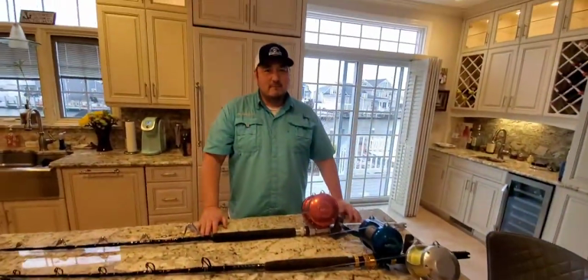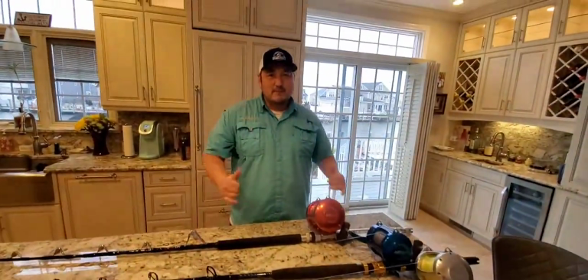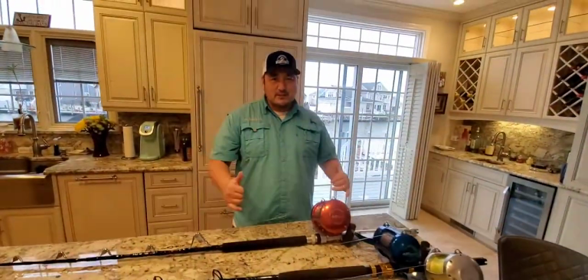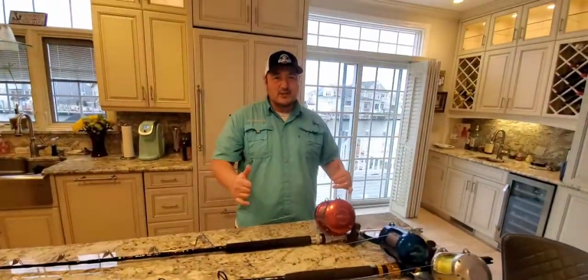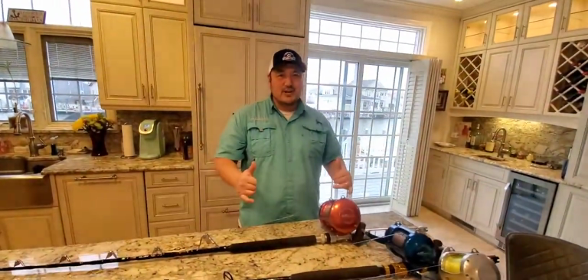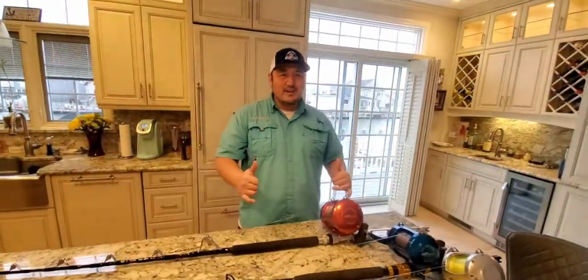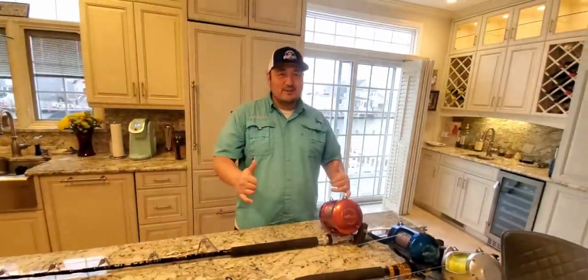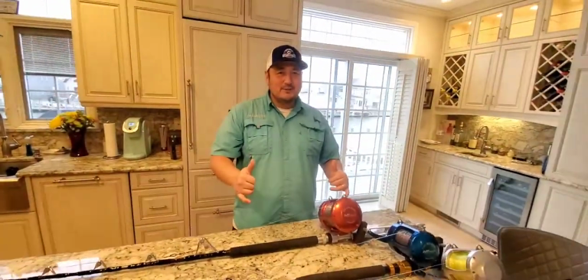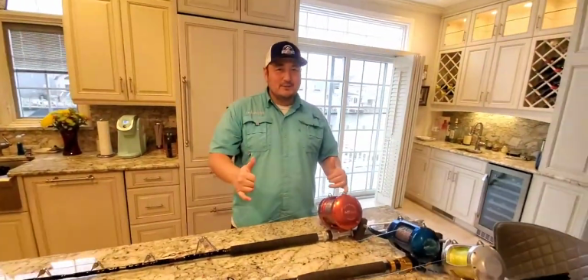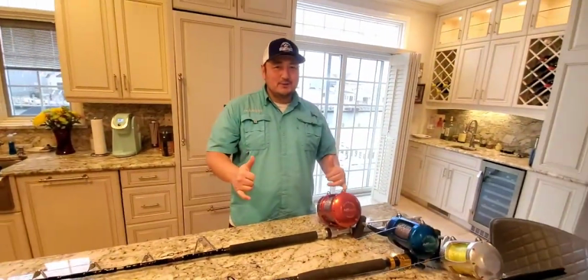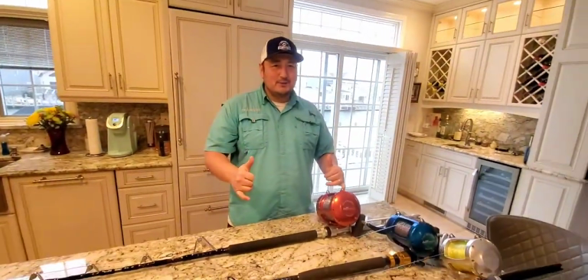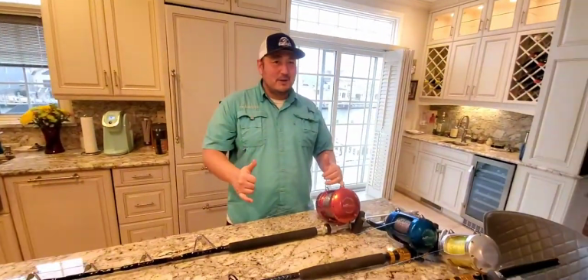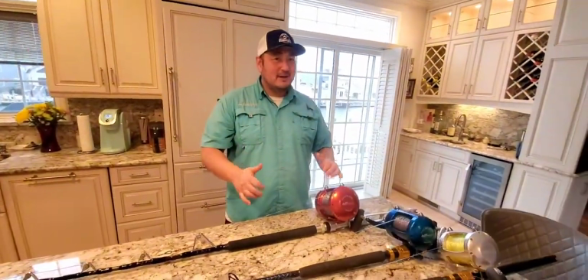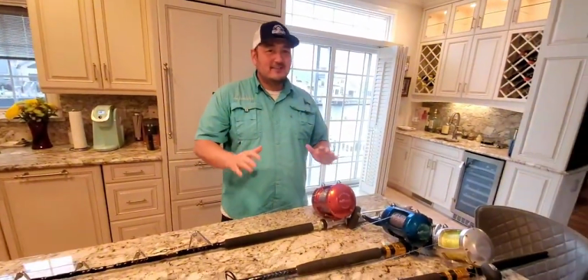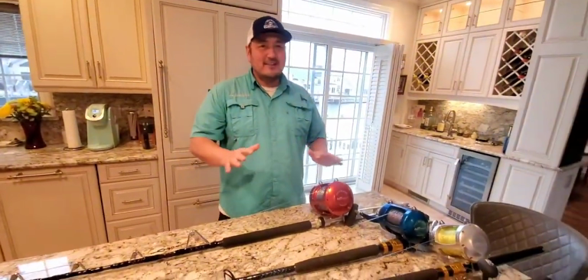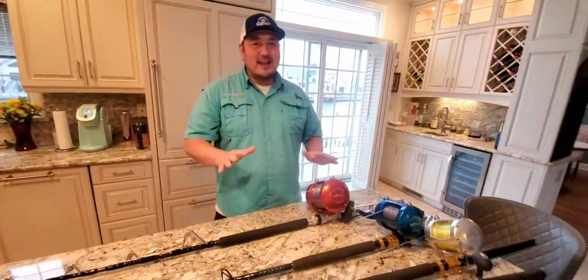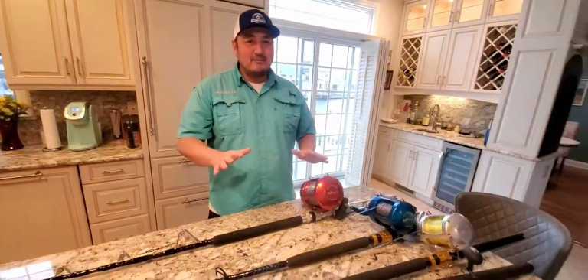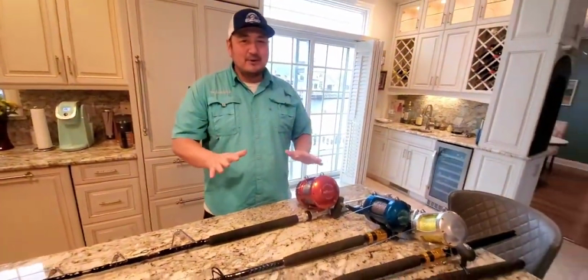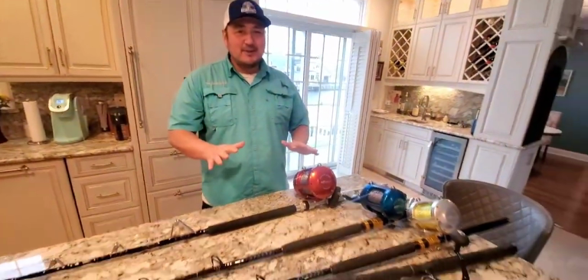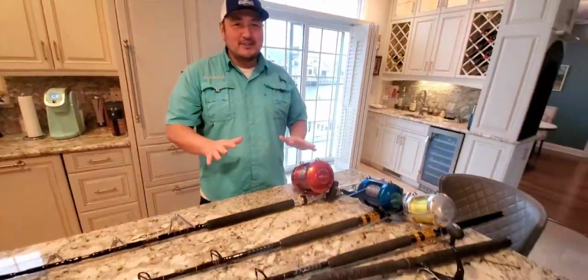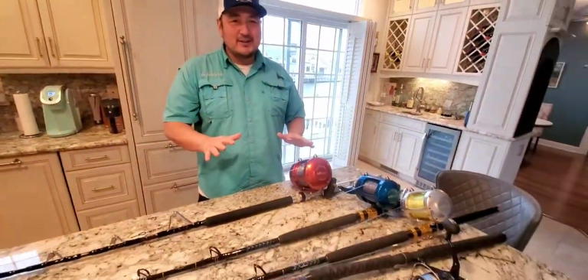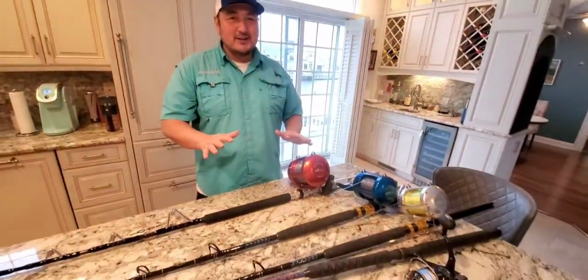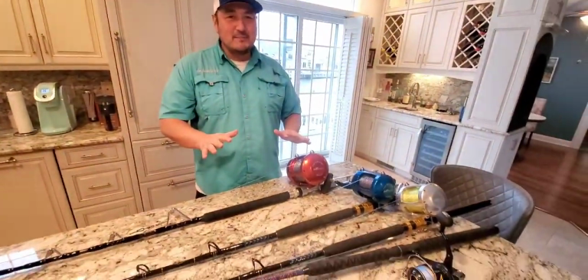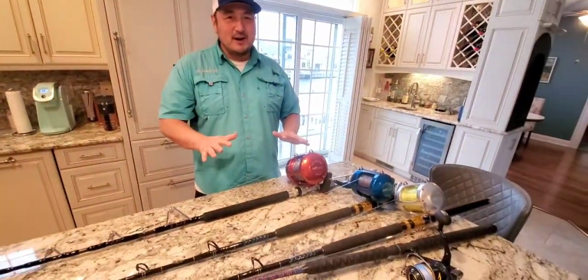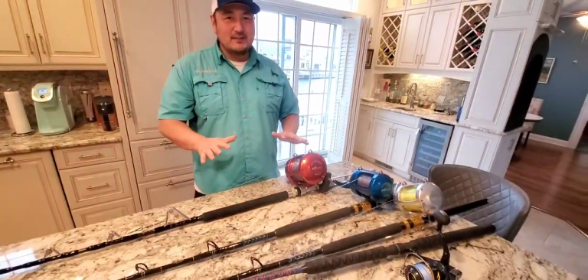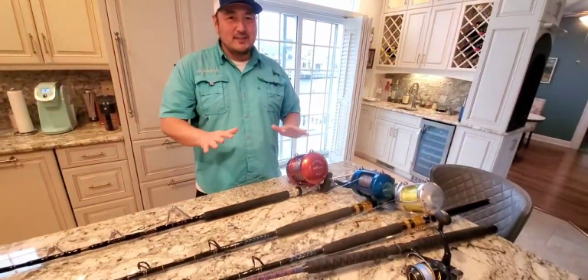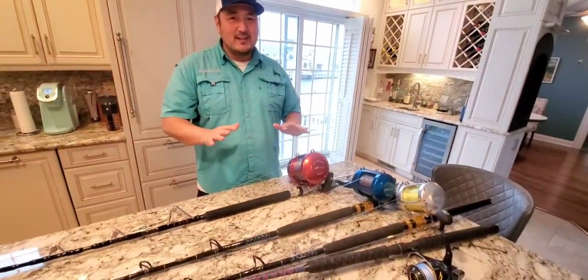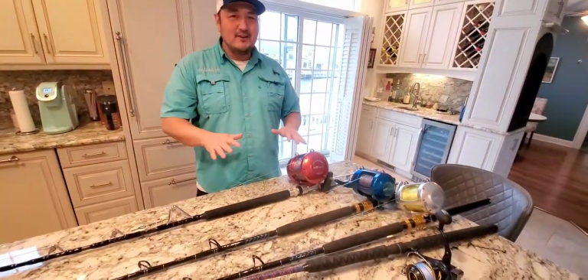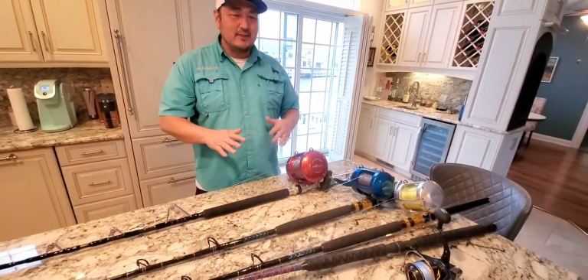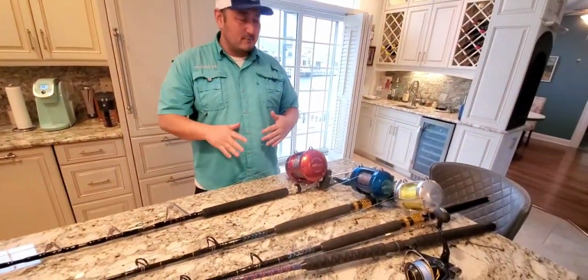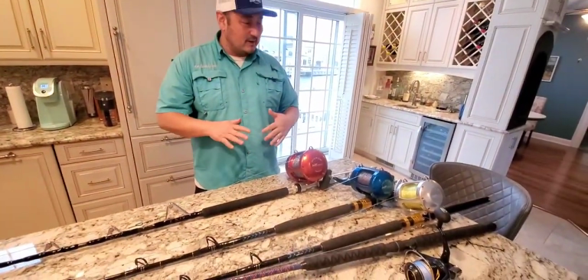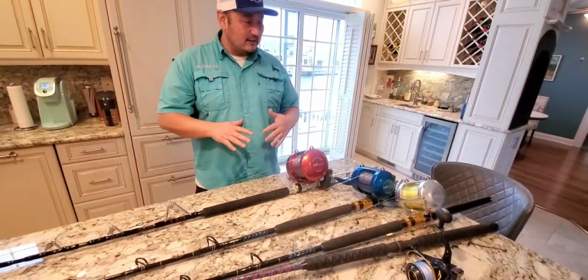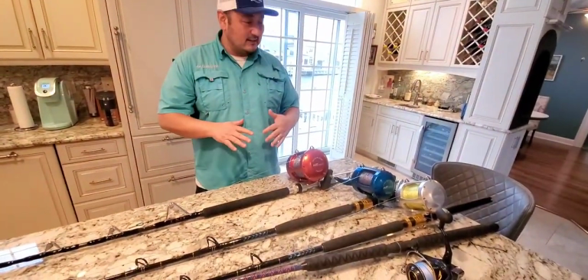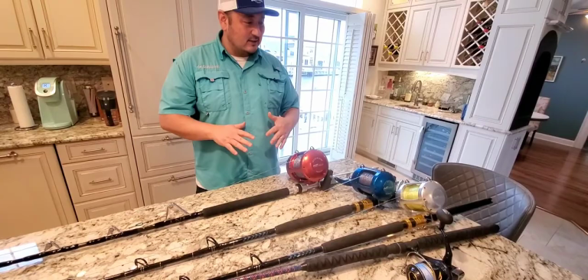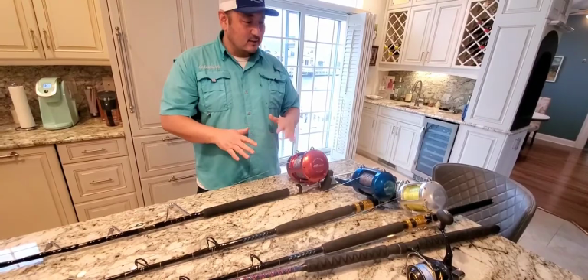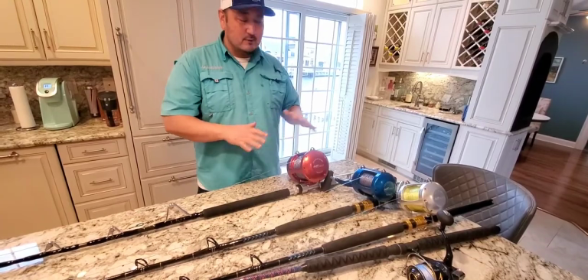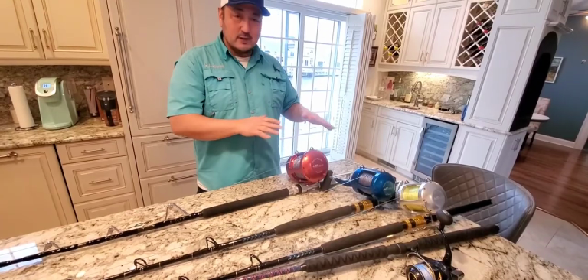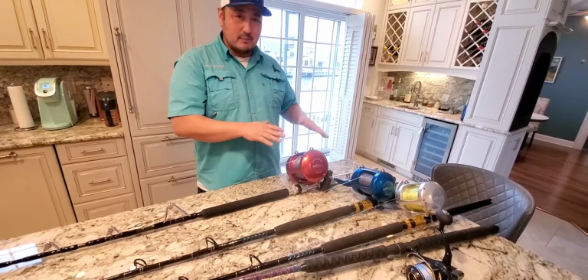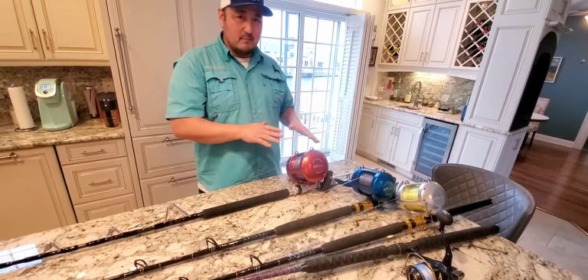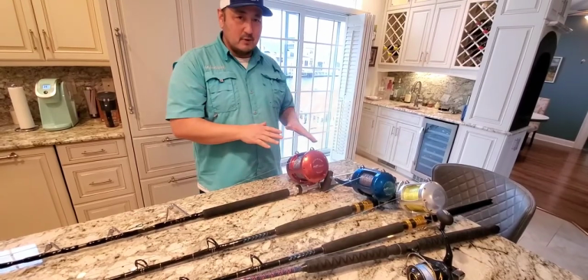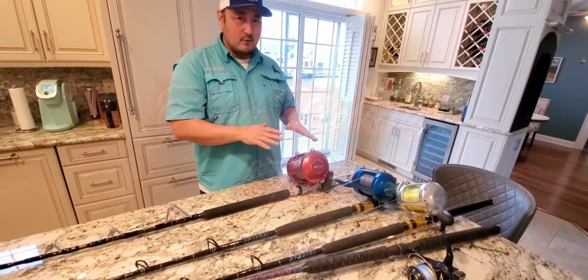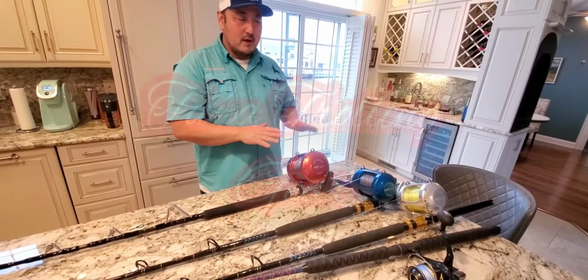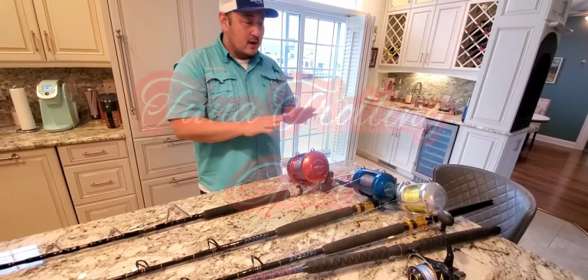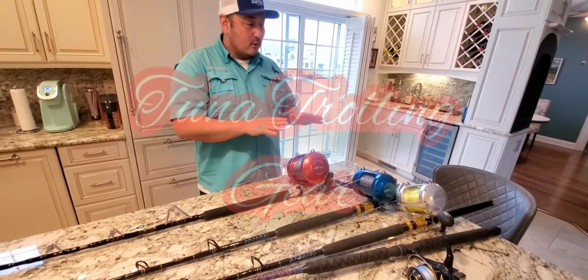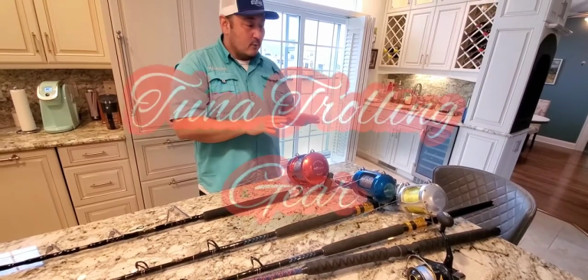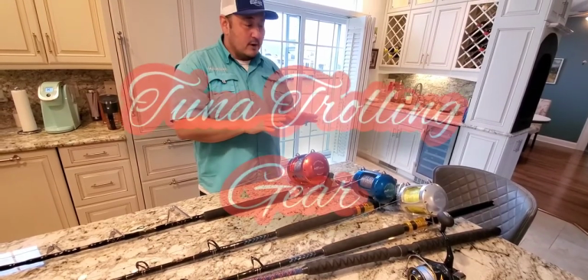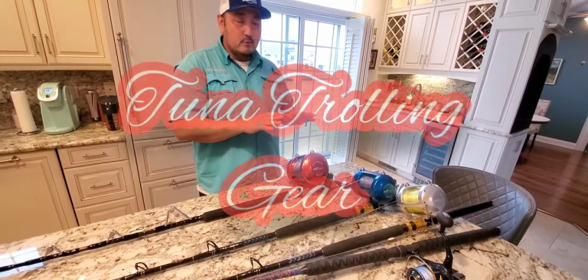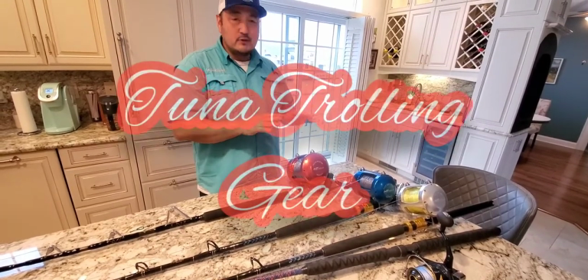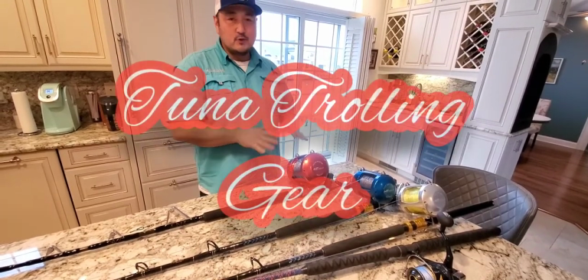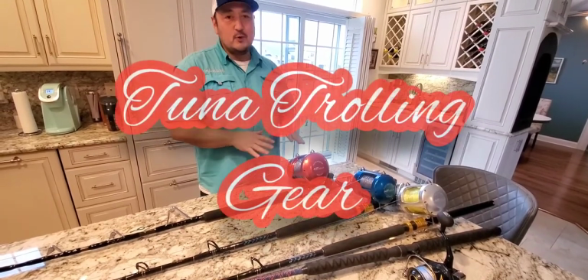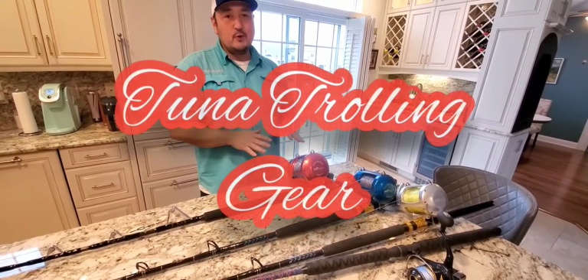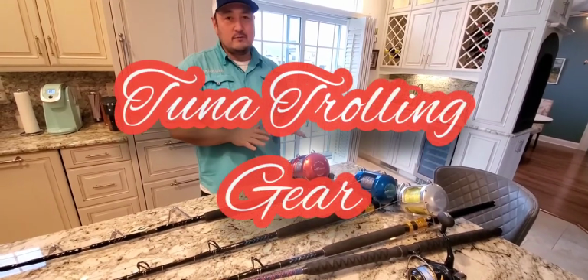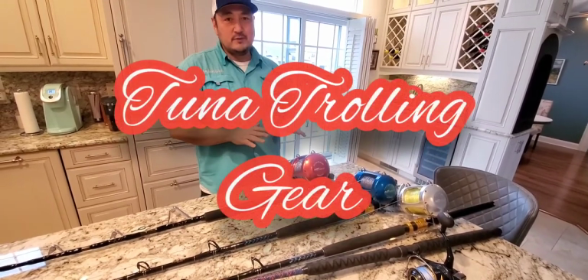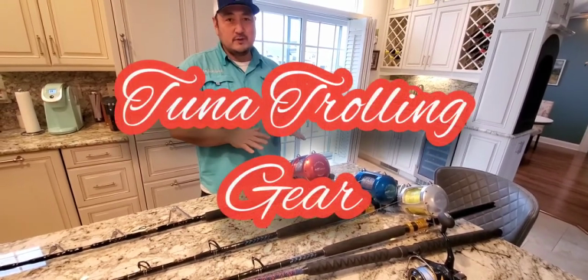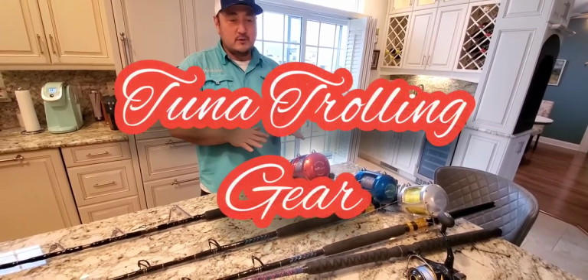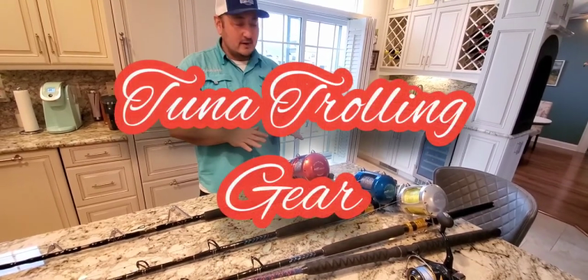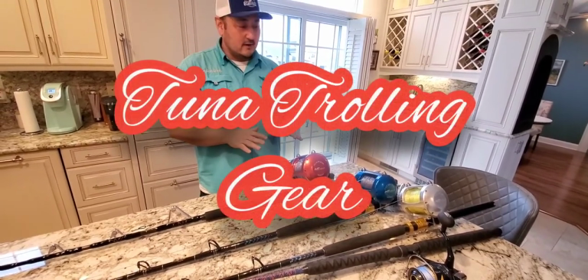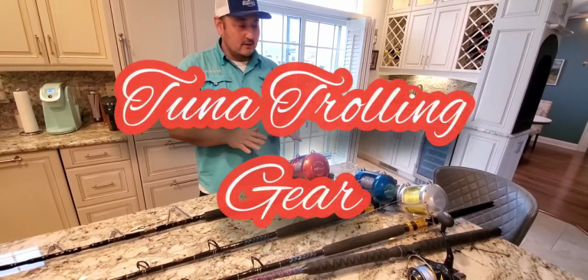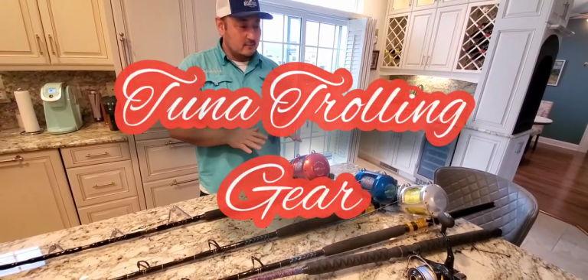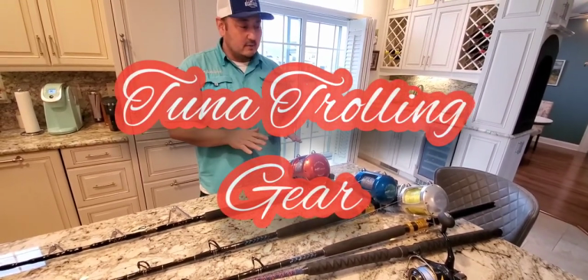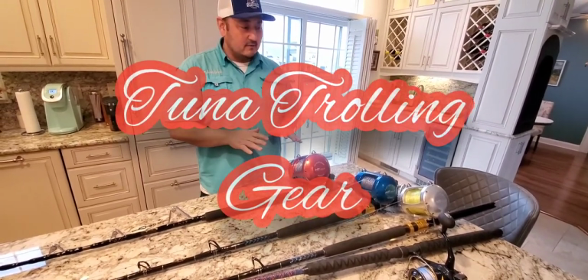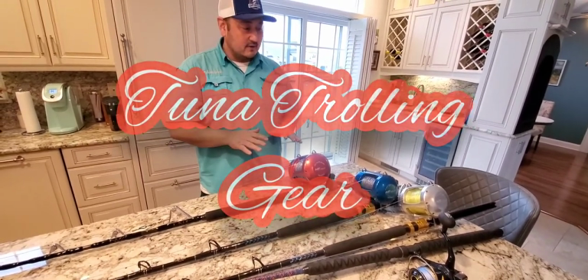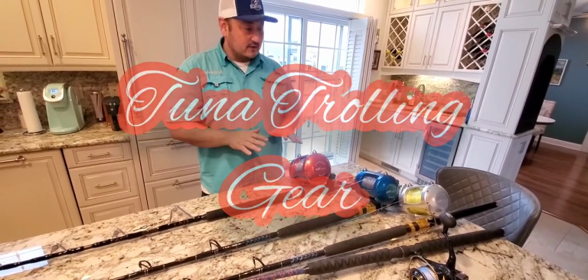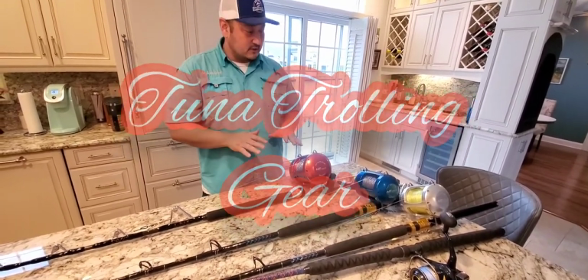Fish on YouTube! Today we're going to talk about the gear that we like to use on my boat when we're trolling for tuna and other big fish.